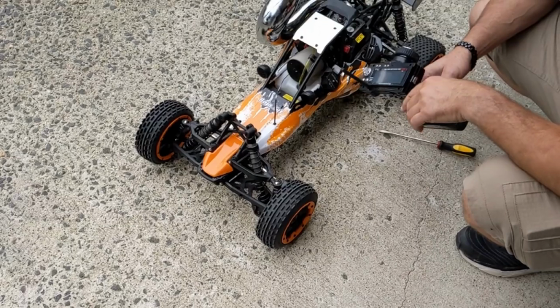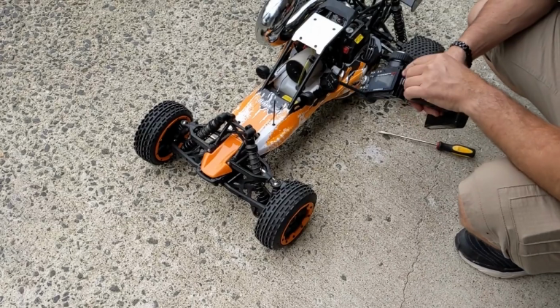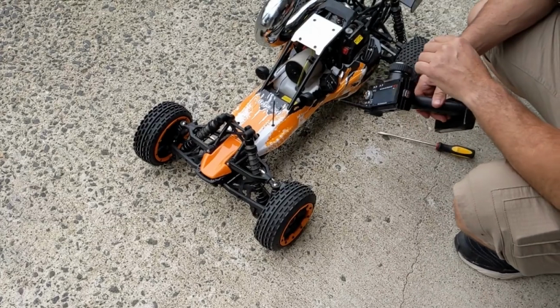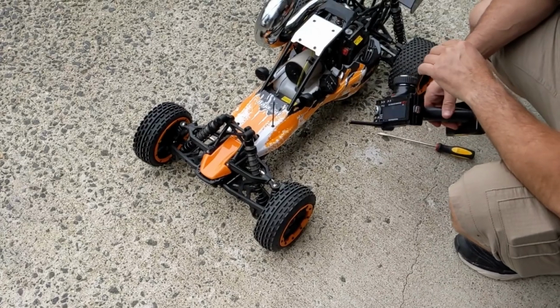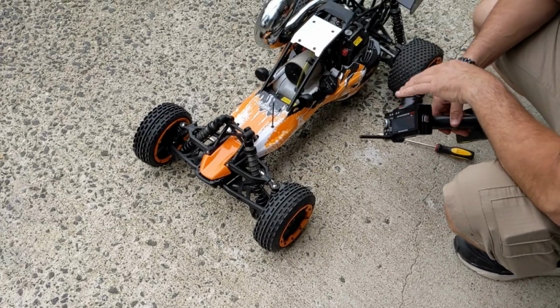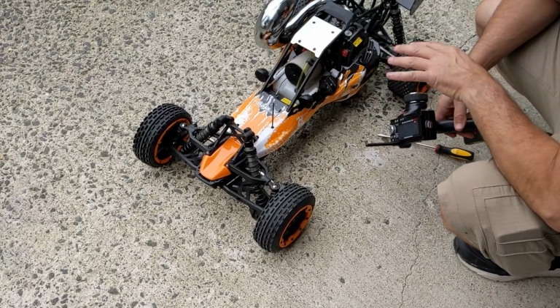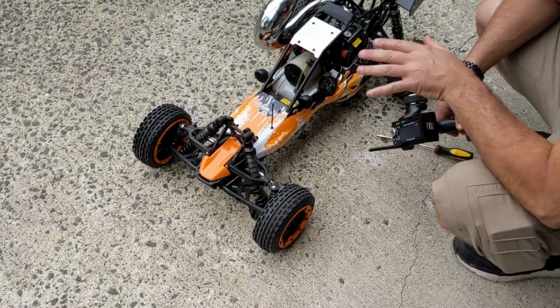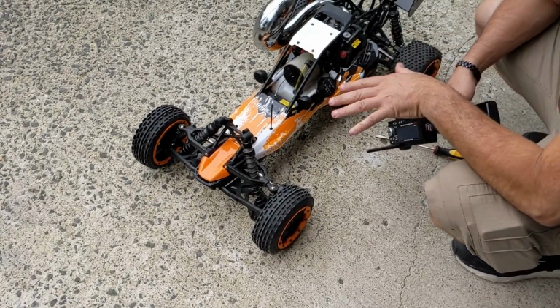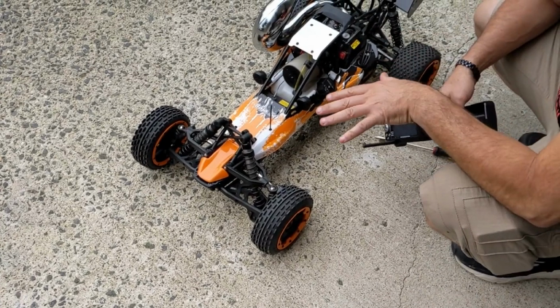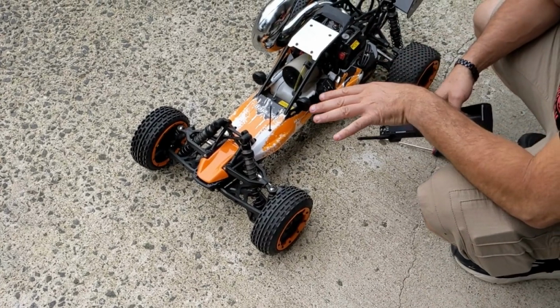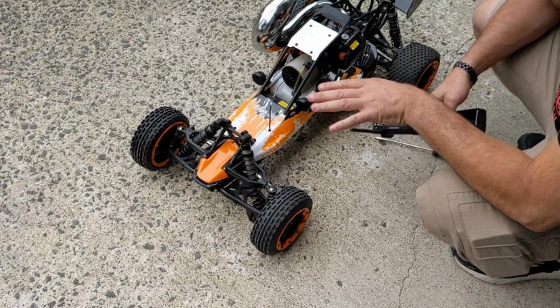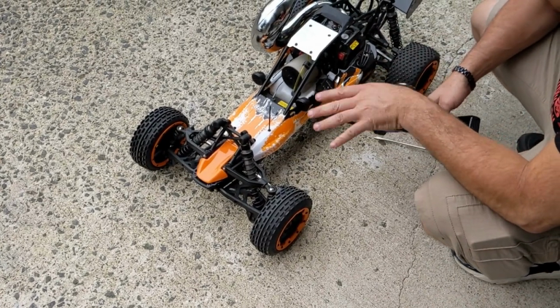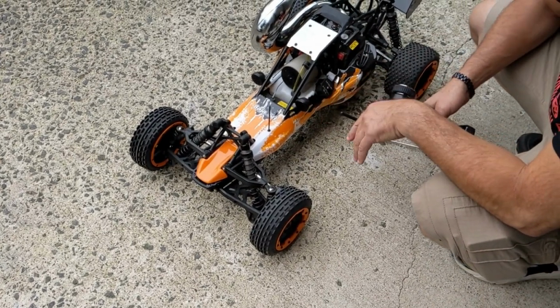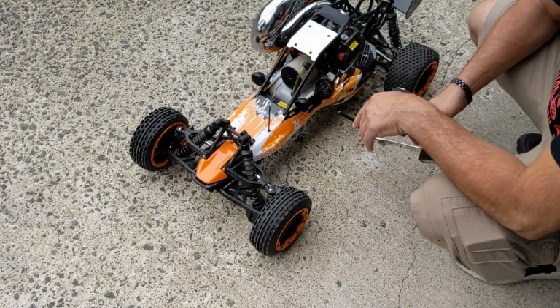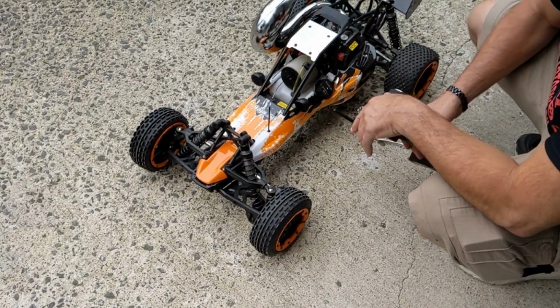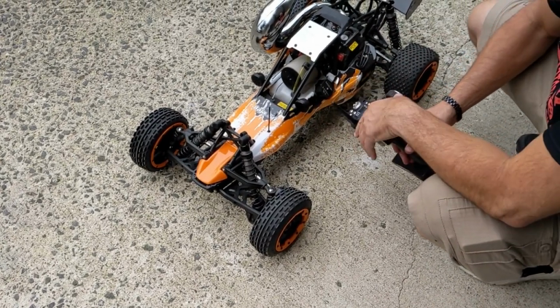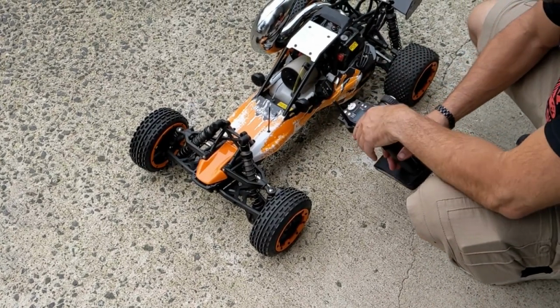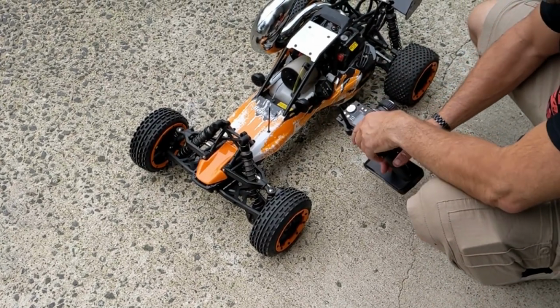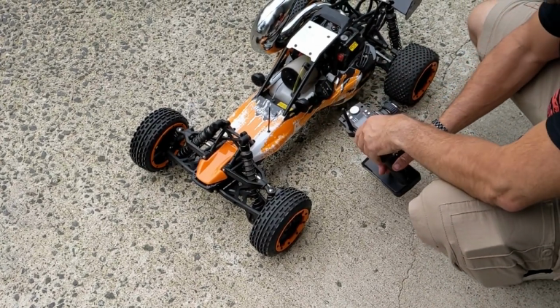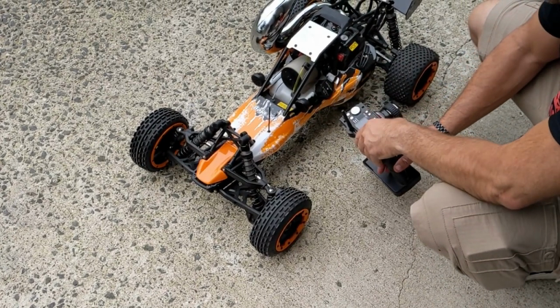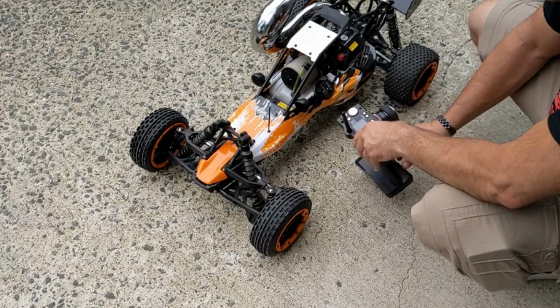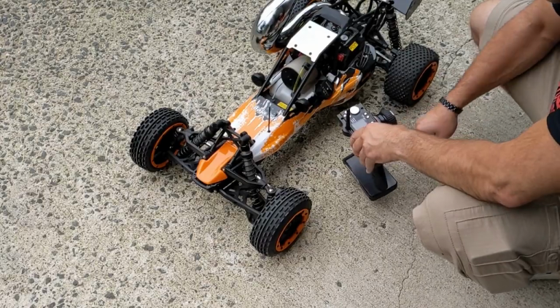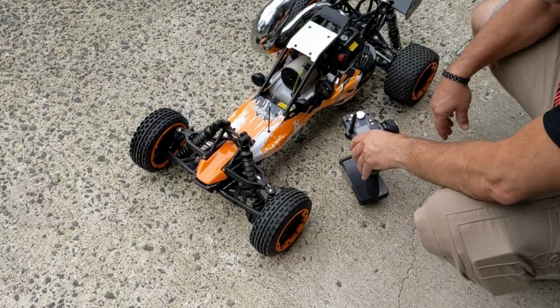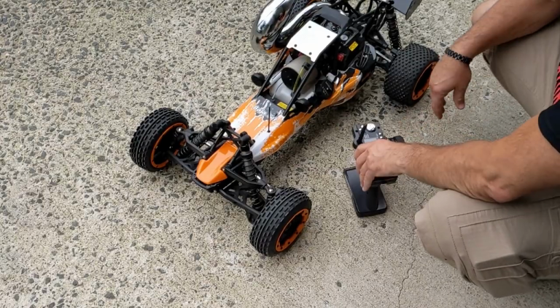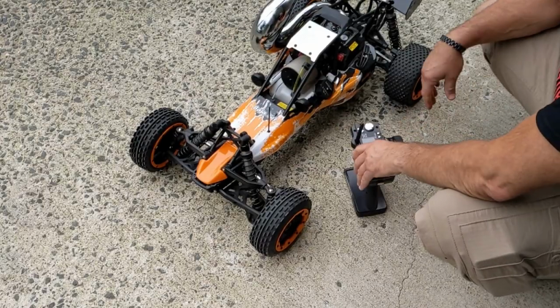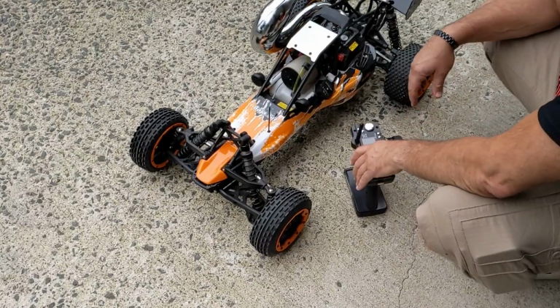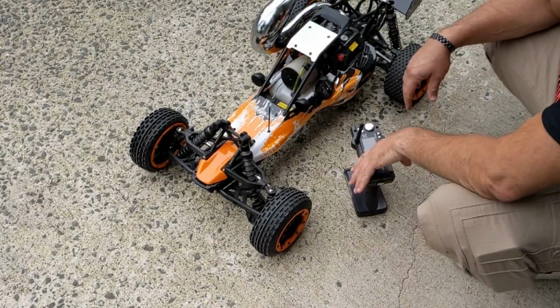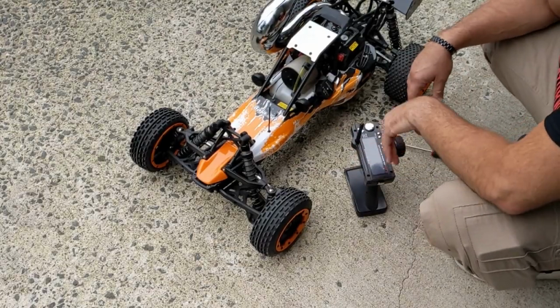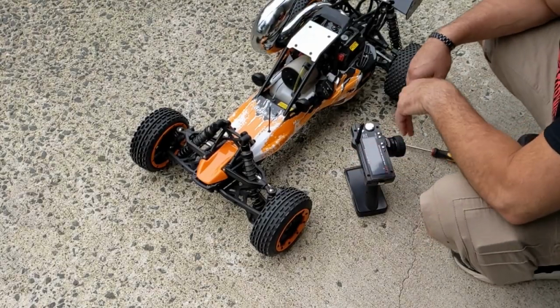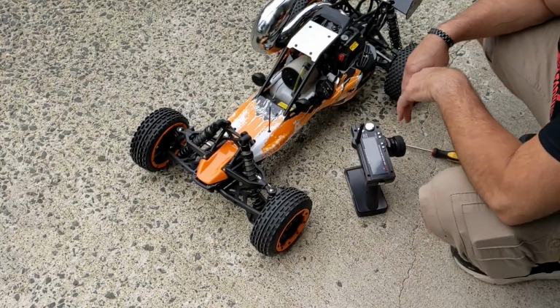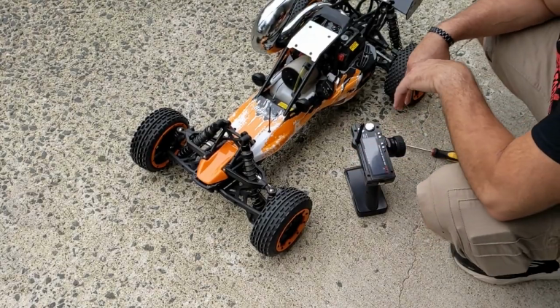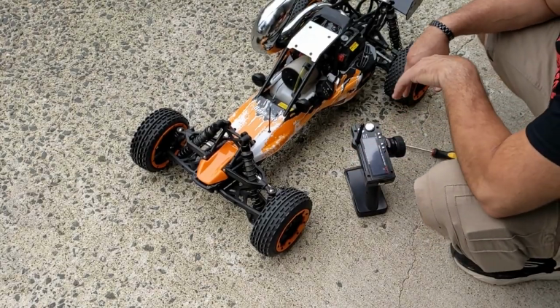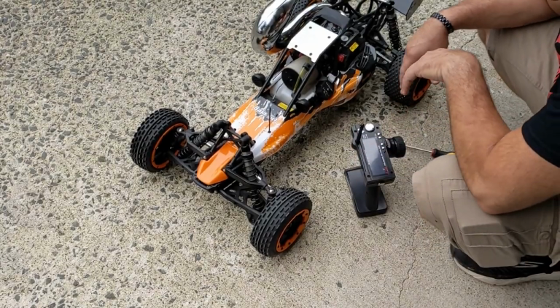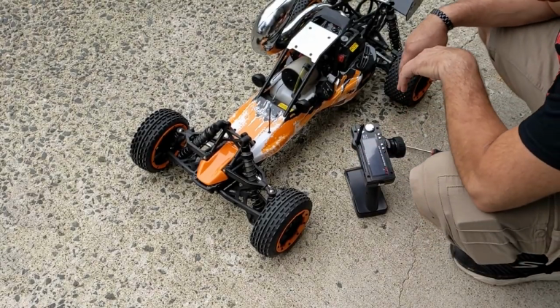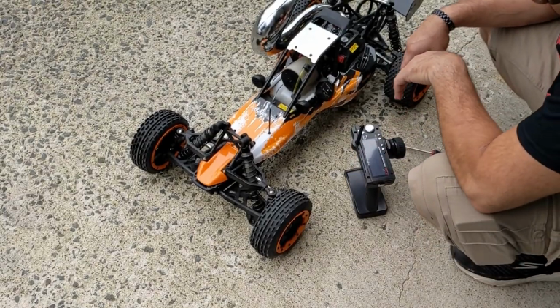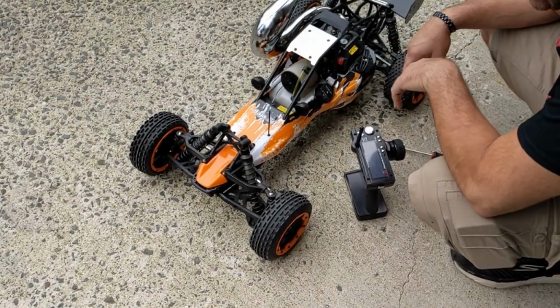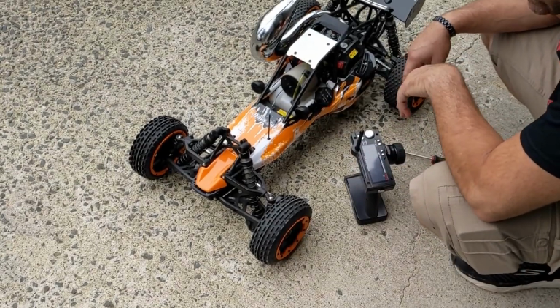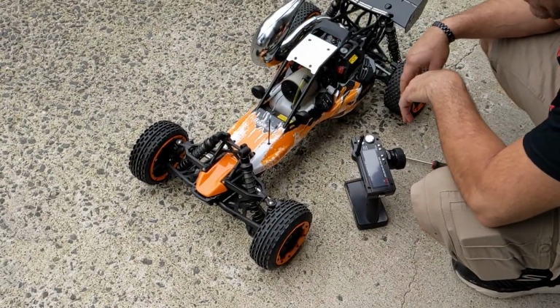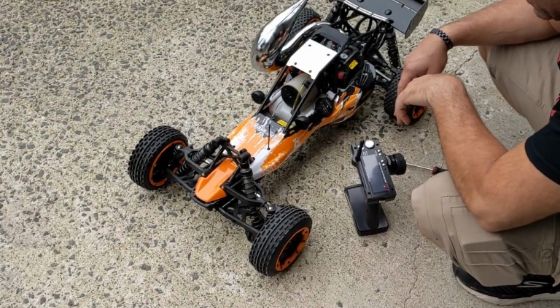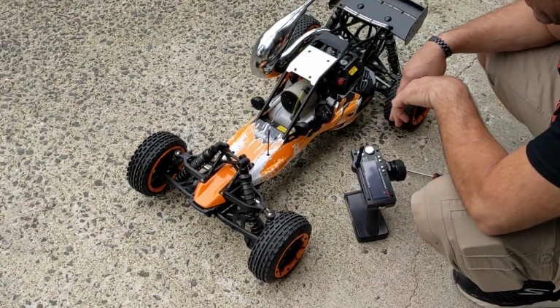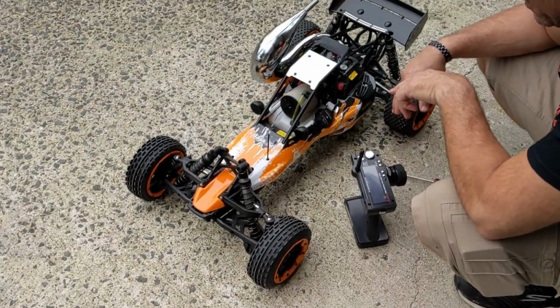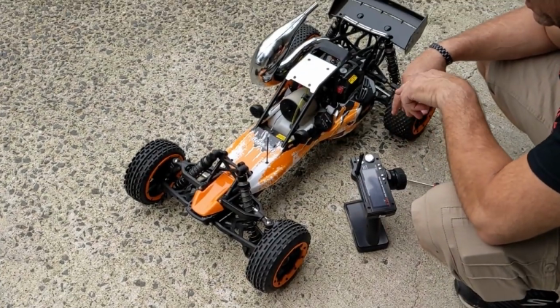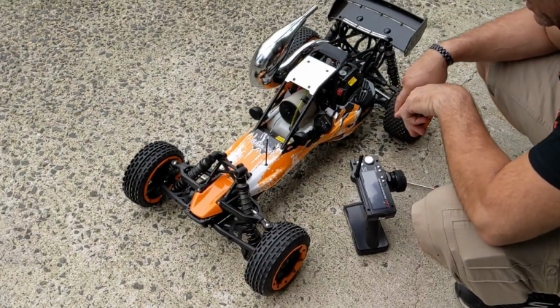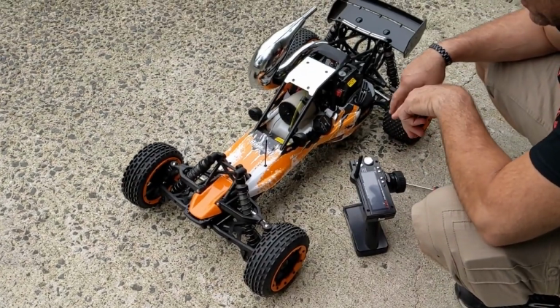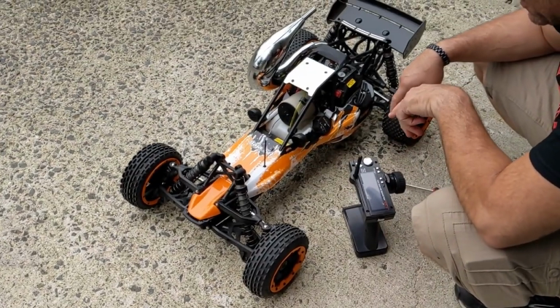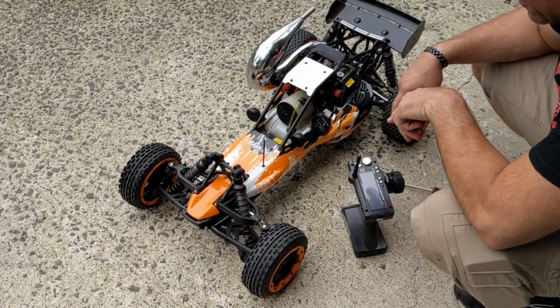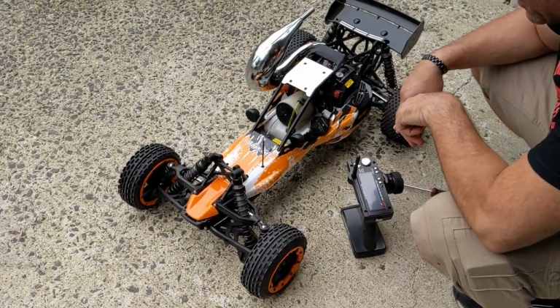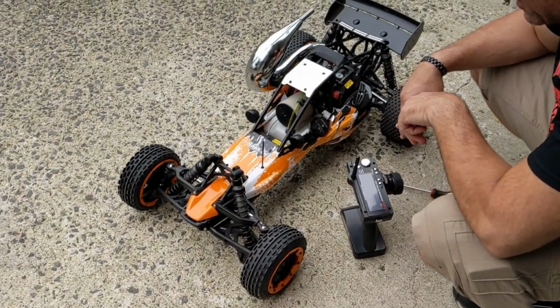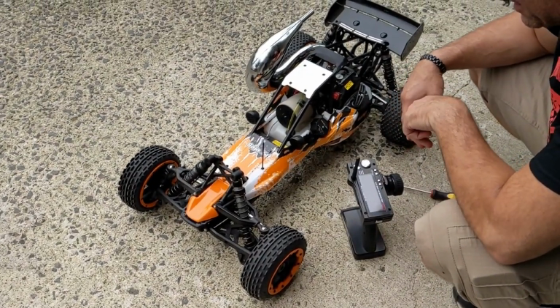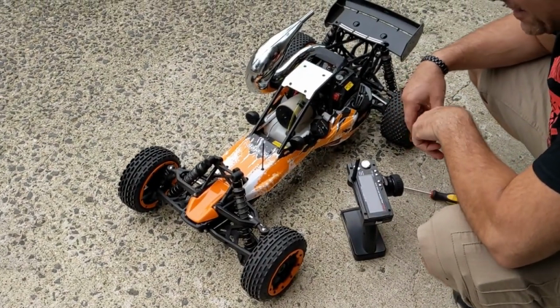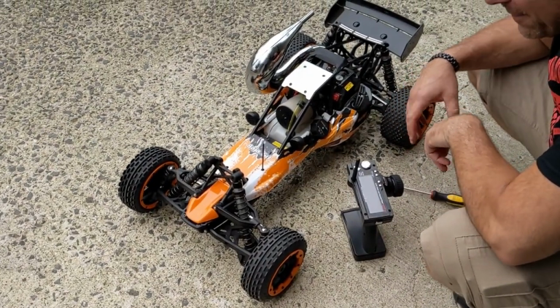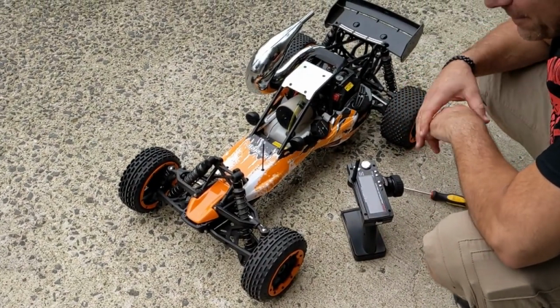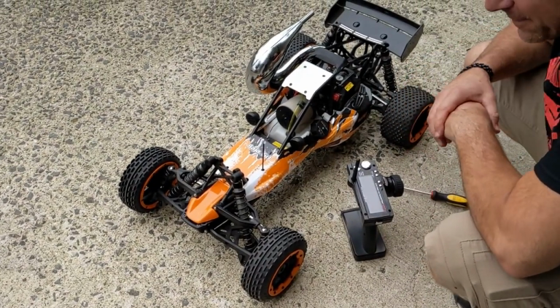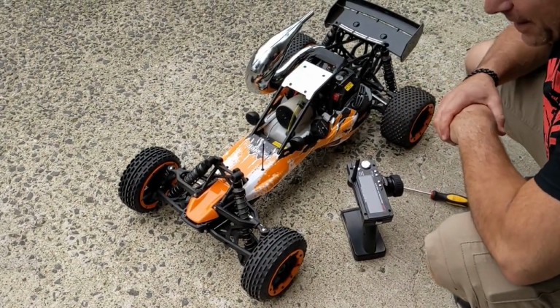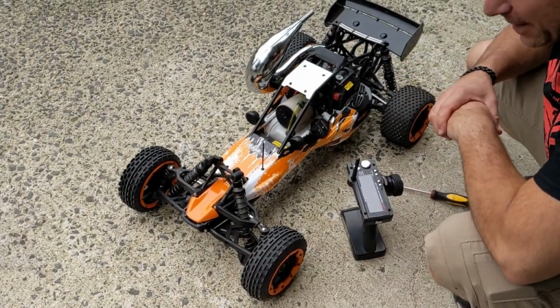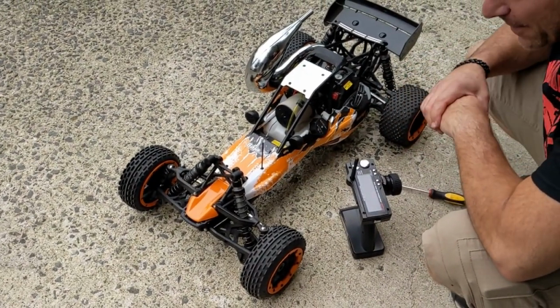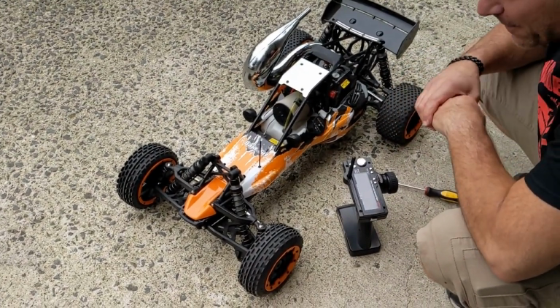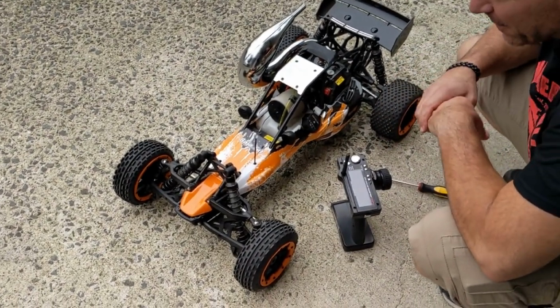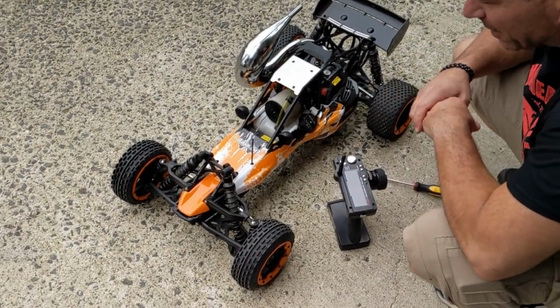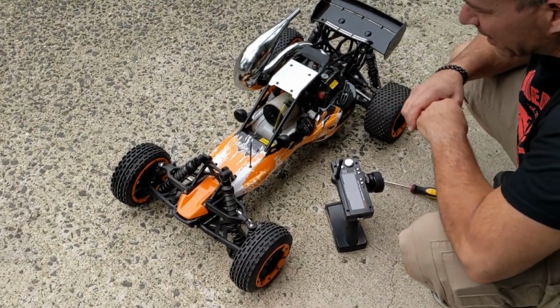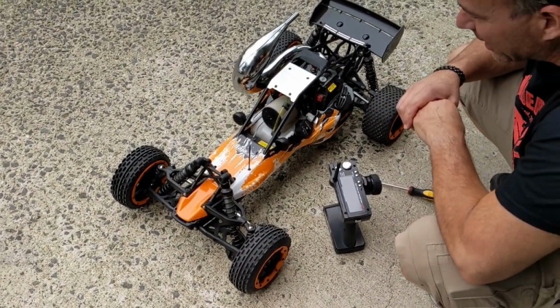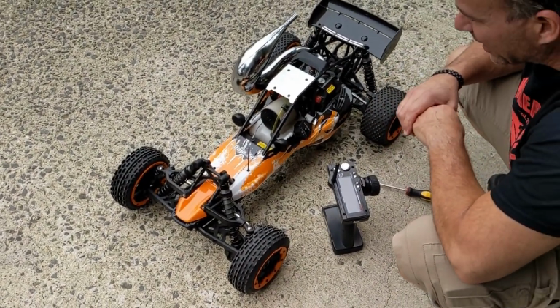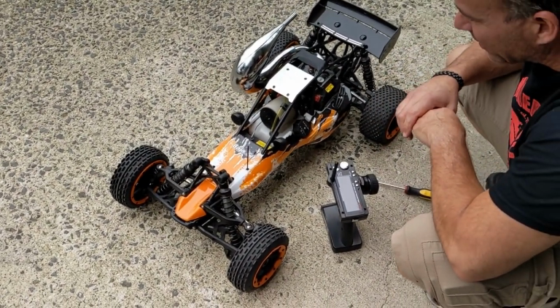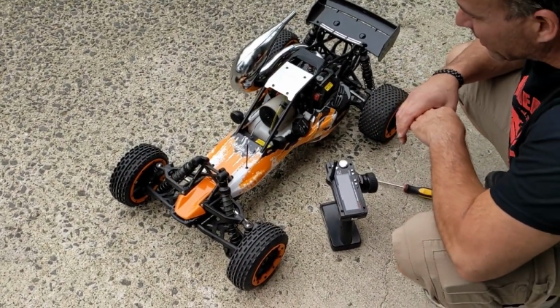I just want to show you how to start a Rovan Baja. A lot of people have a hard time starting it and they end up flooding it out.